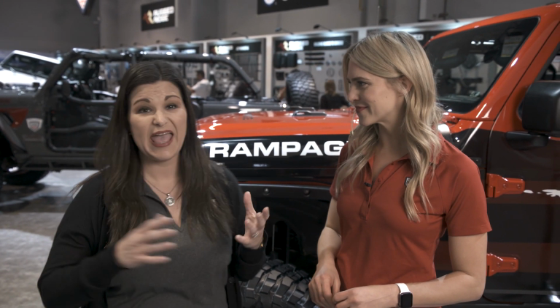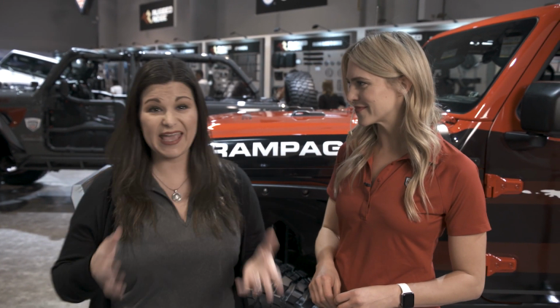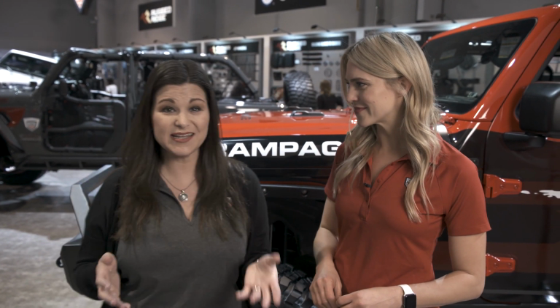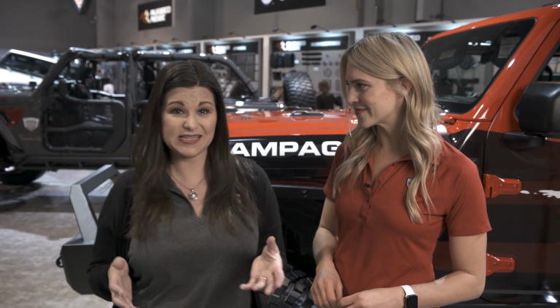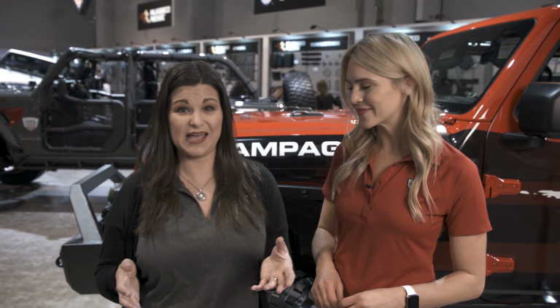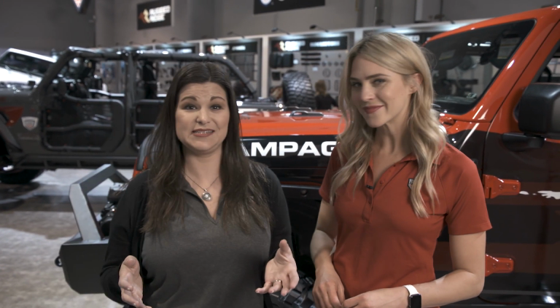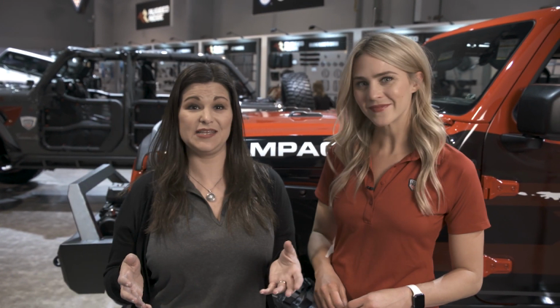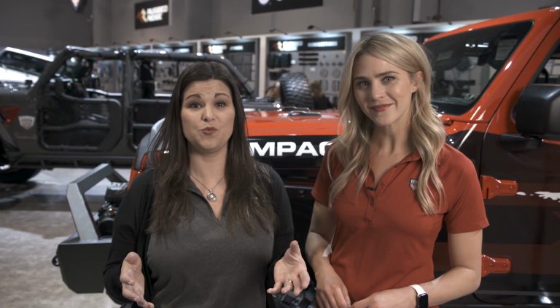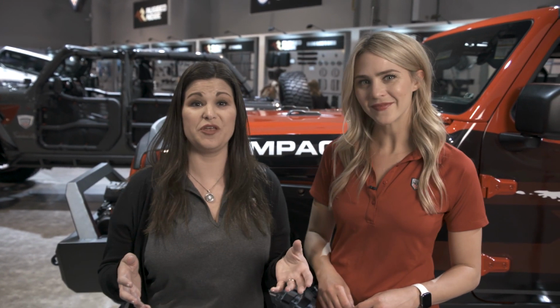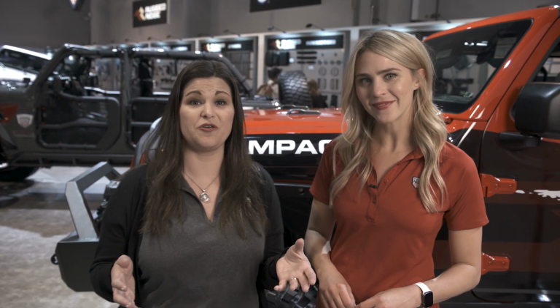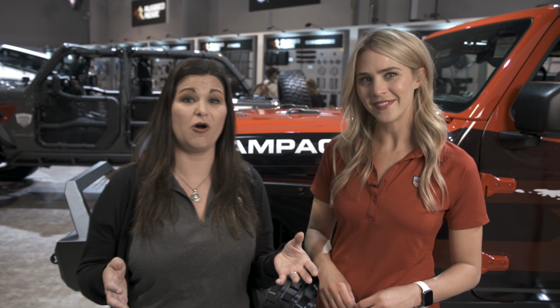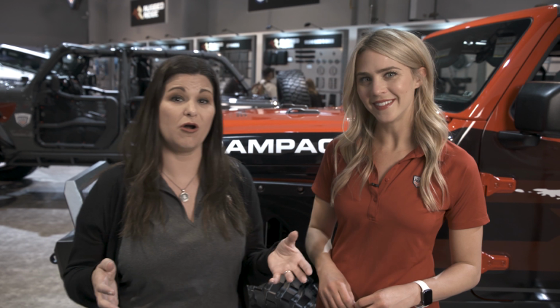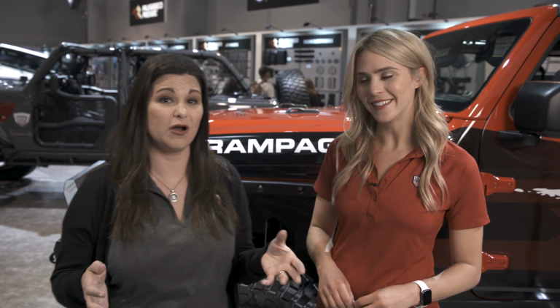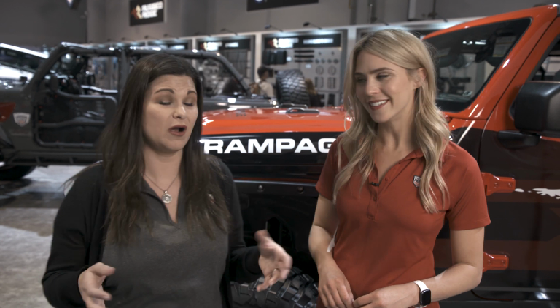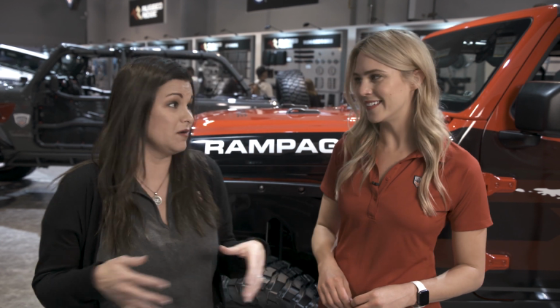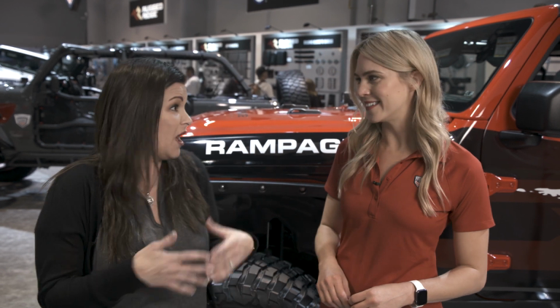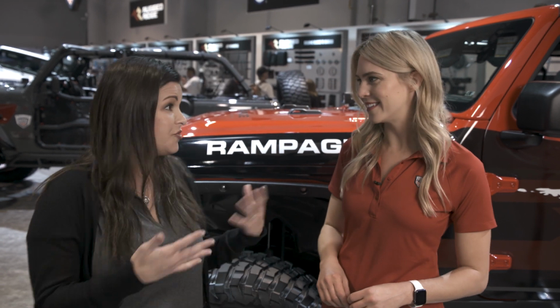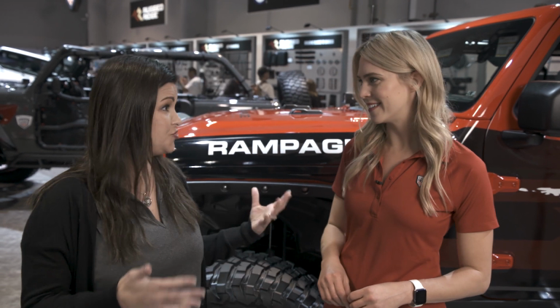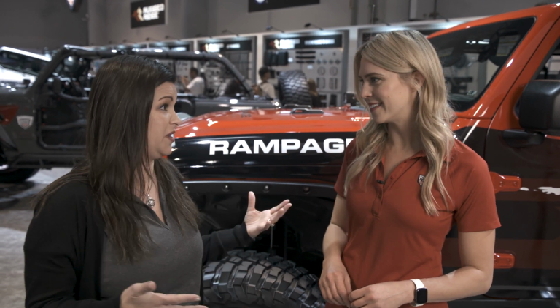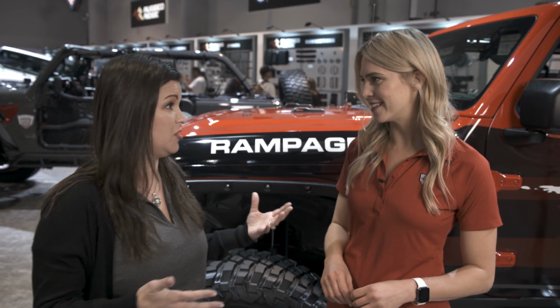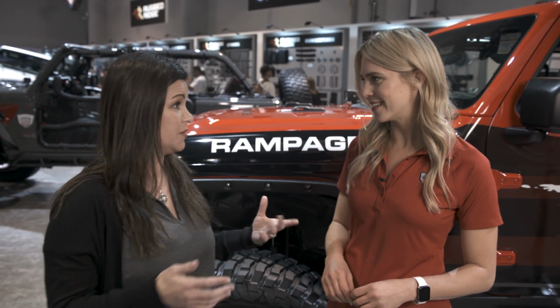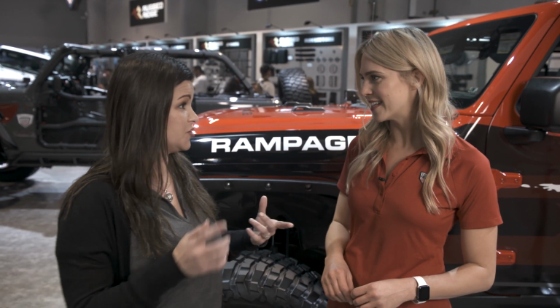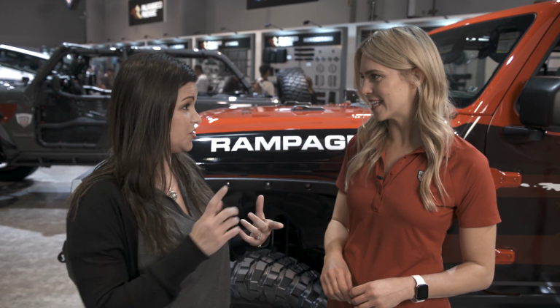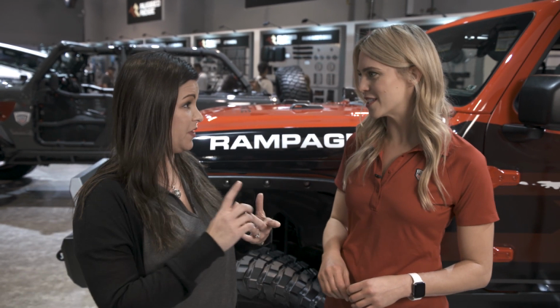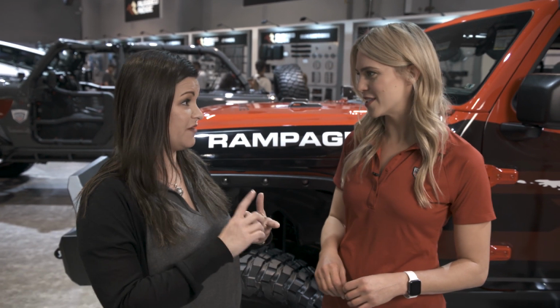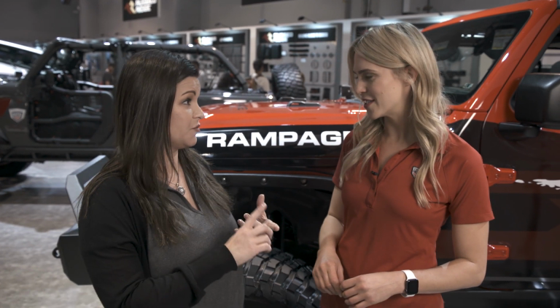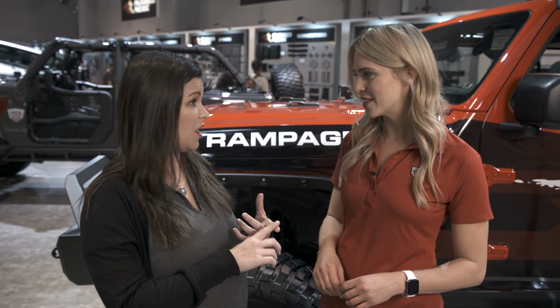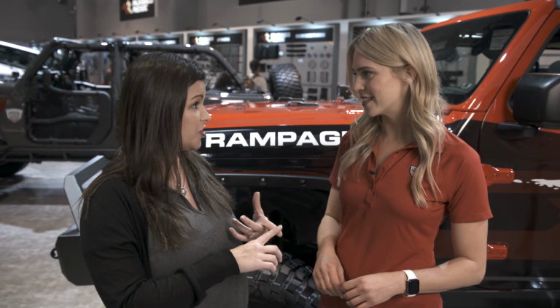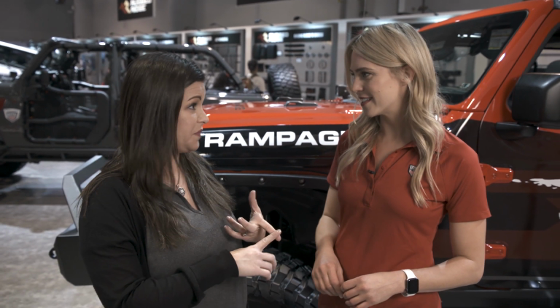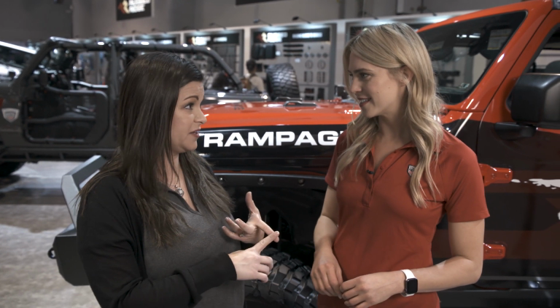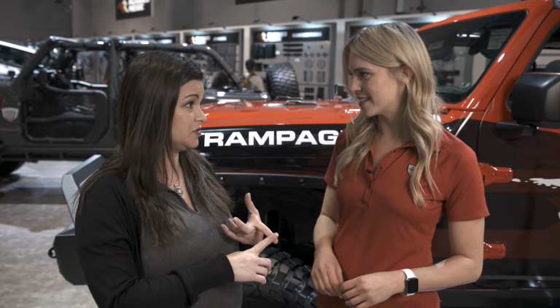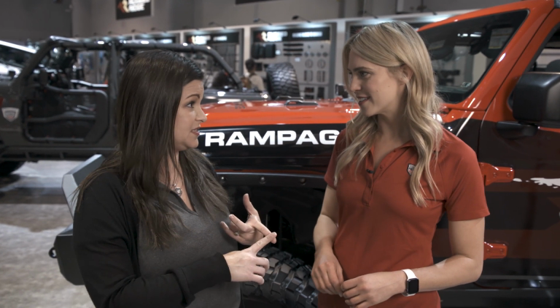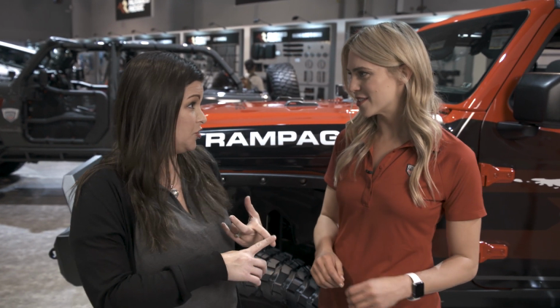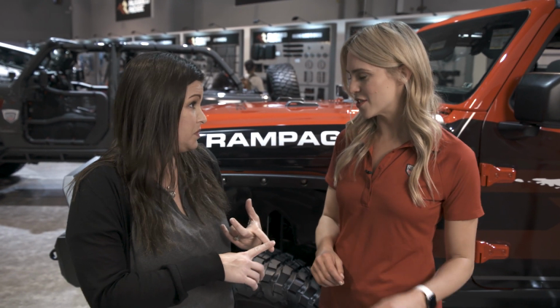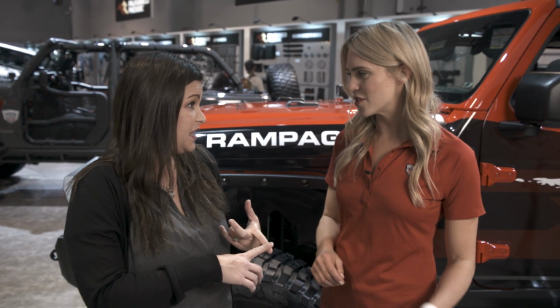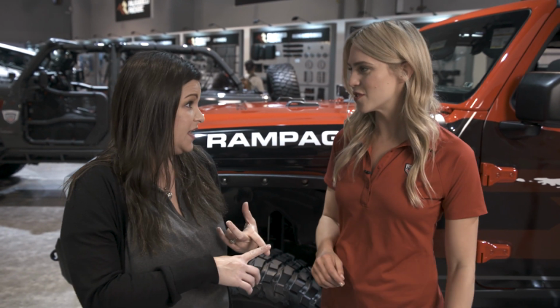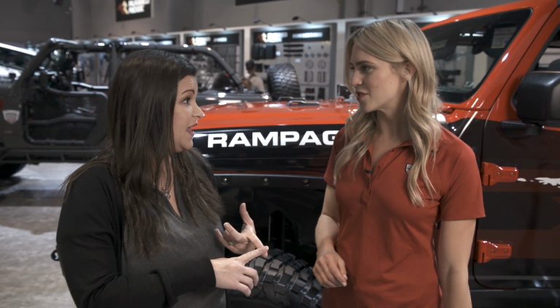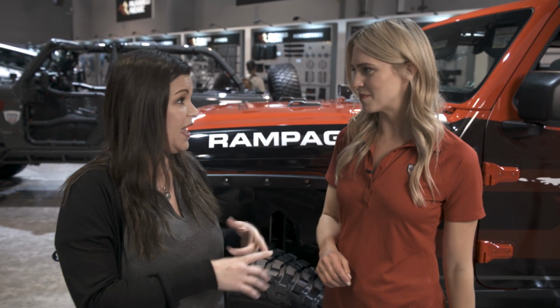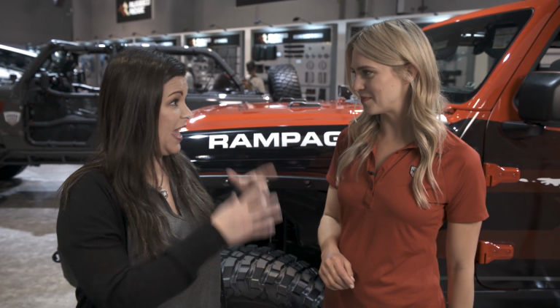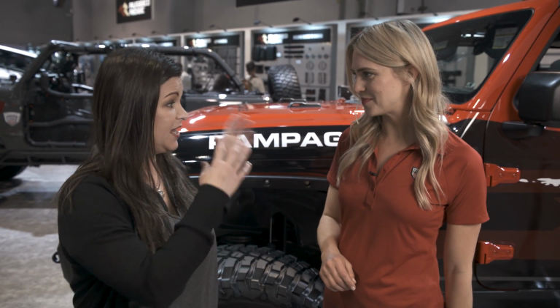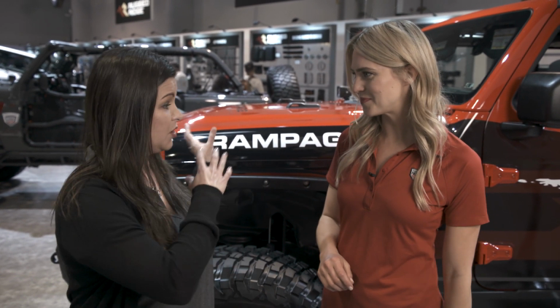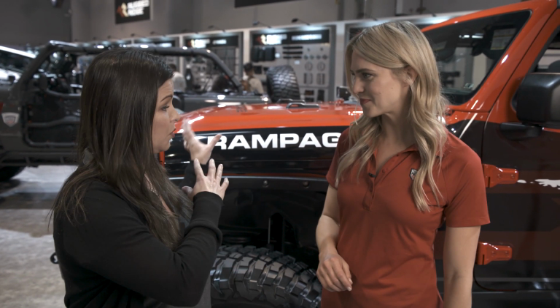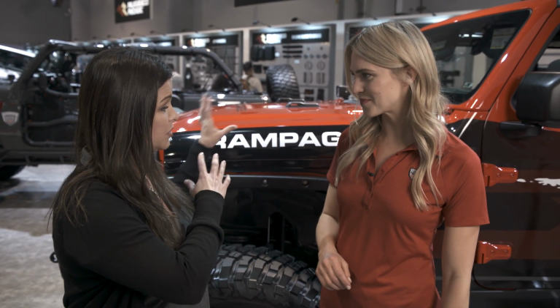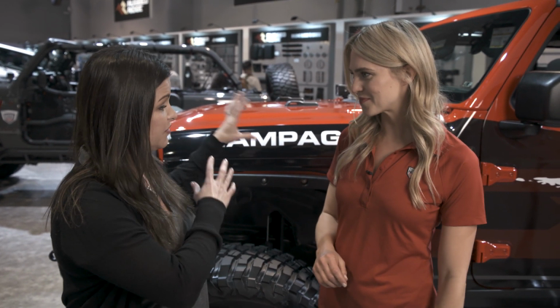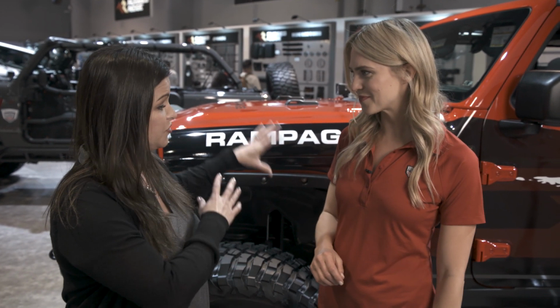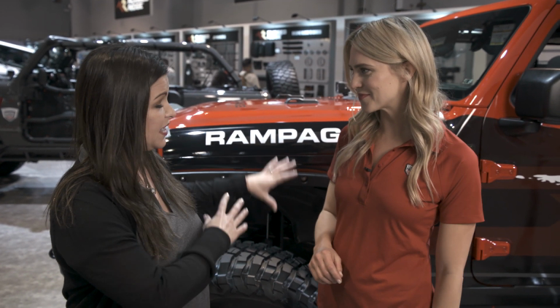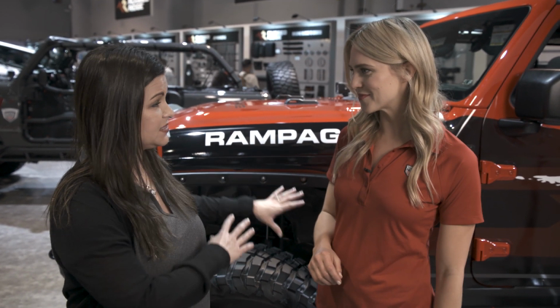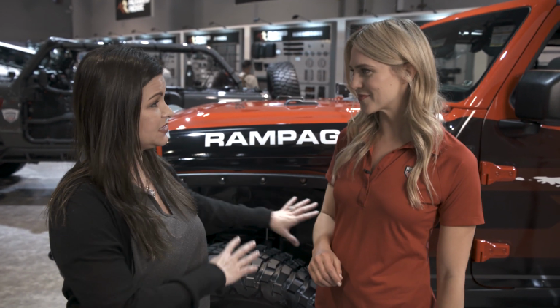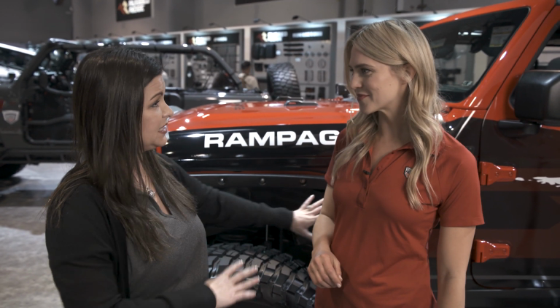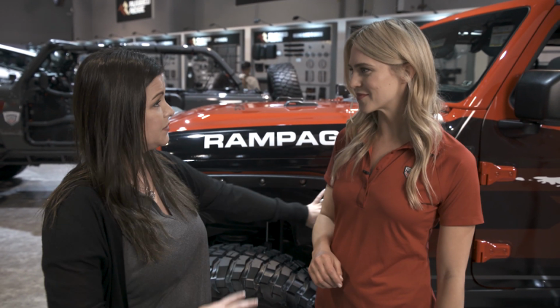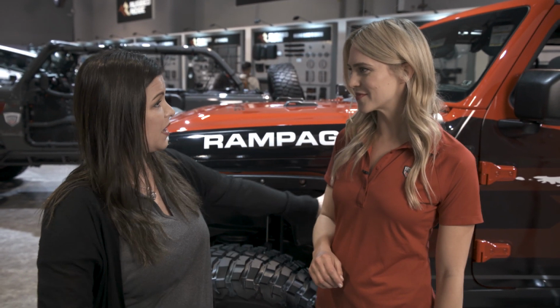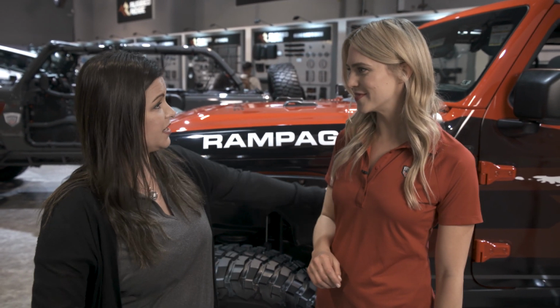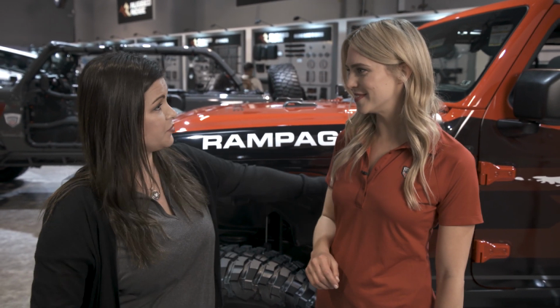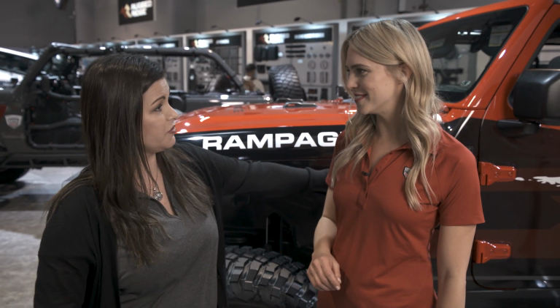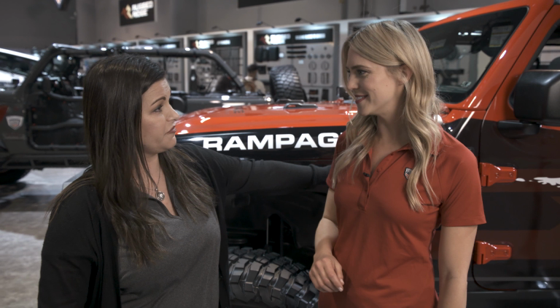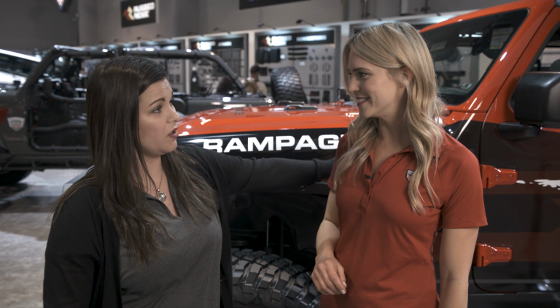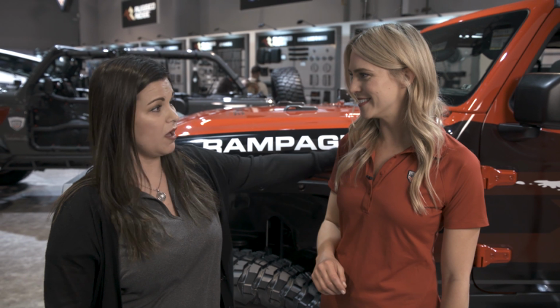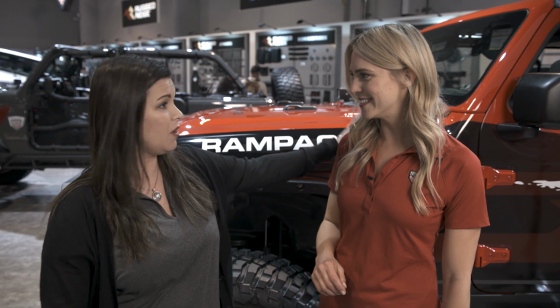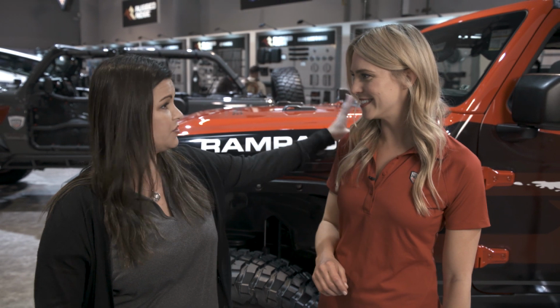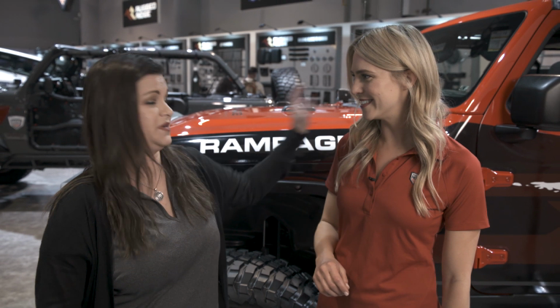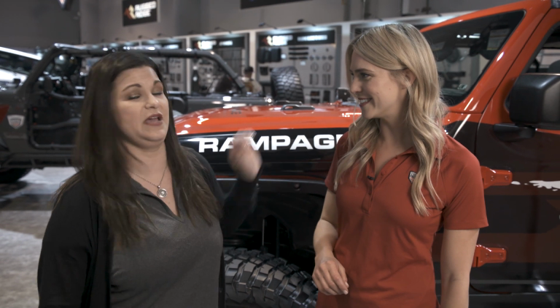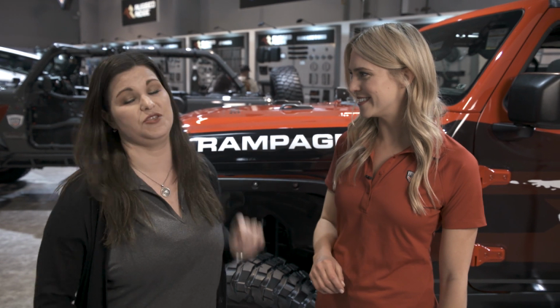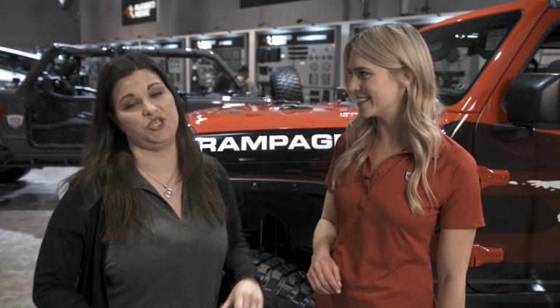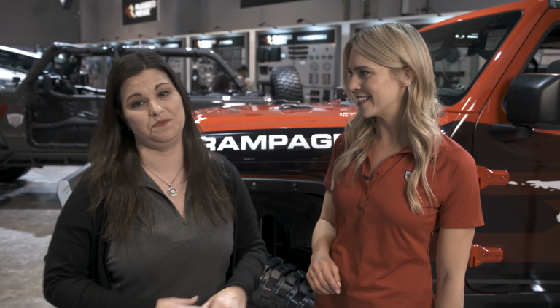It ties in with our other trail armor. We have a rocker panel seal plate and it will give you that sleek body profile all the way down the Jeep.